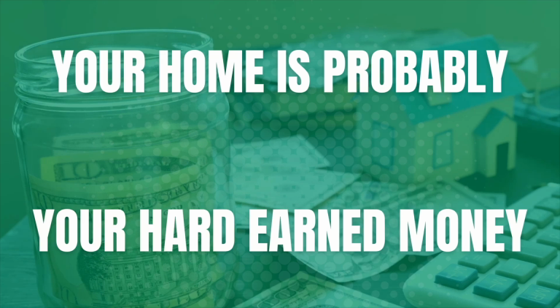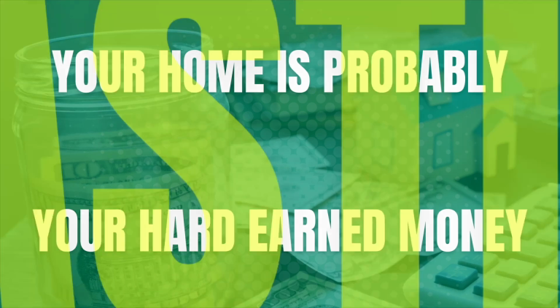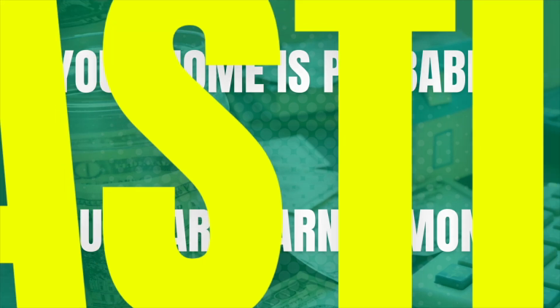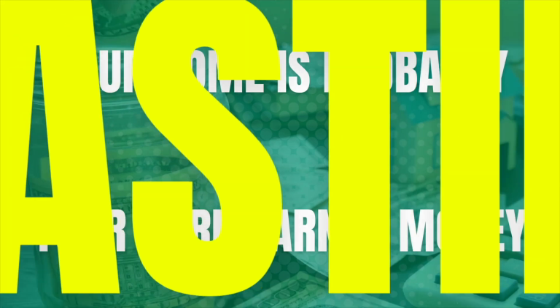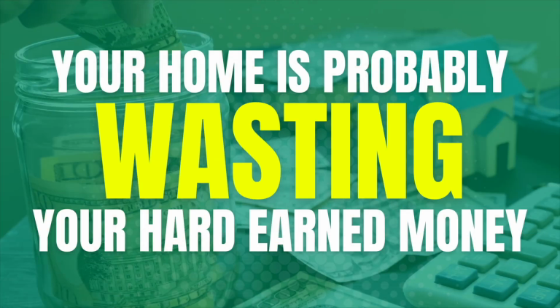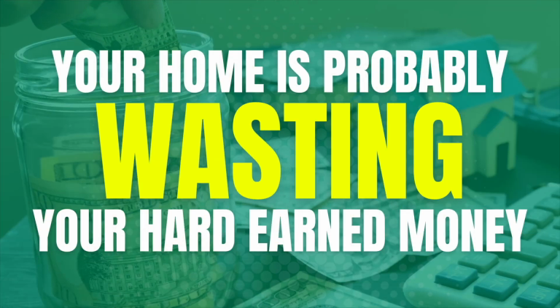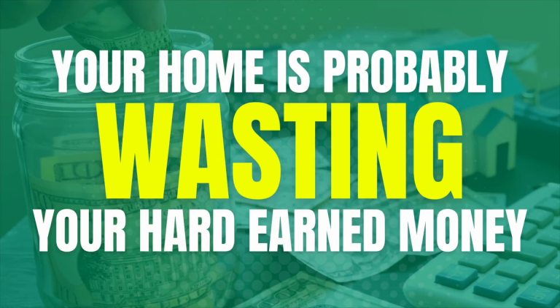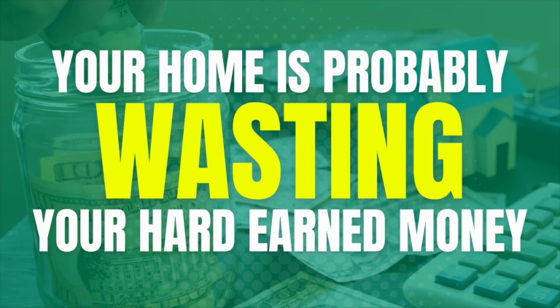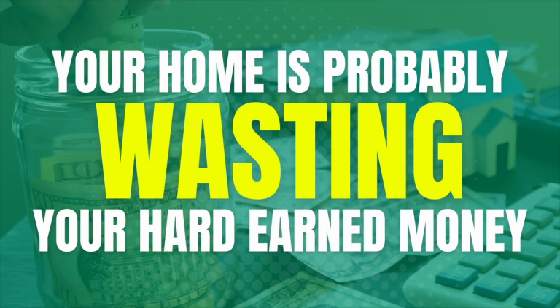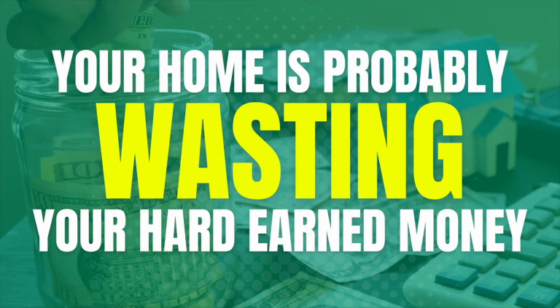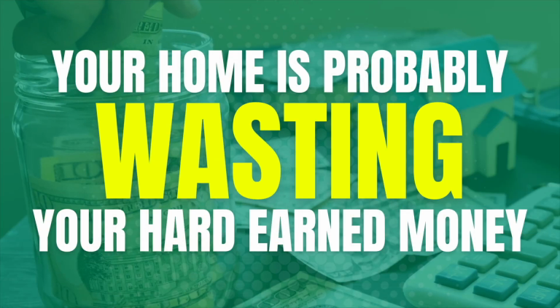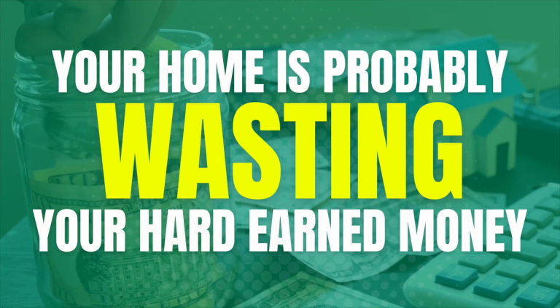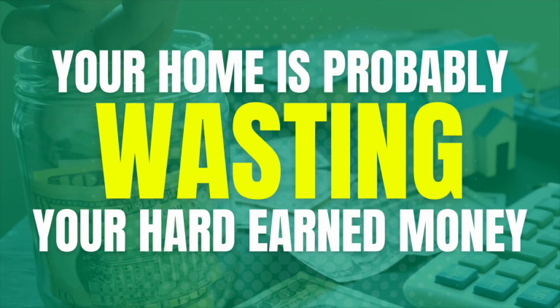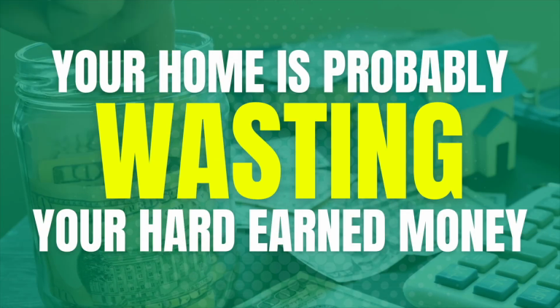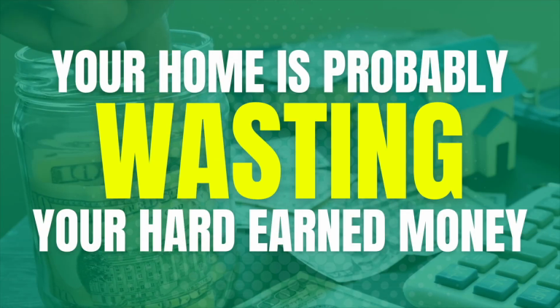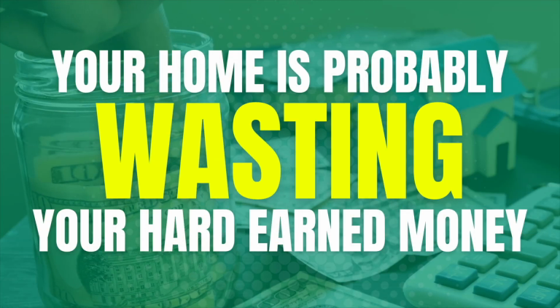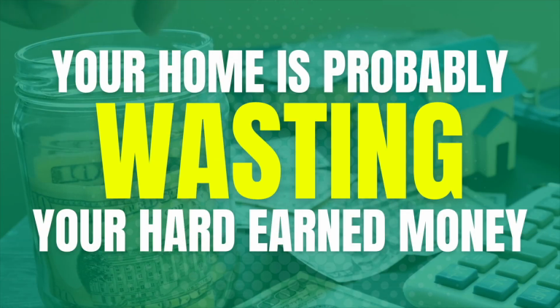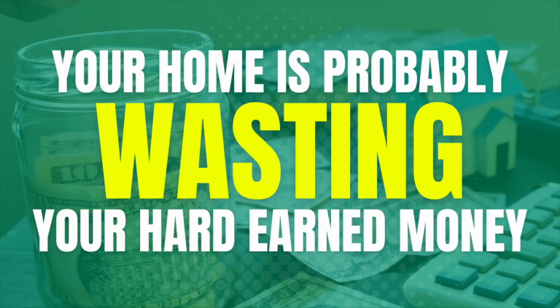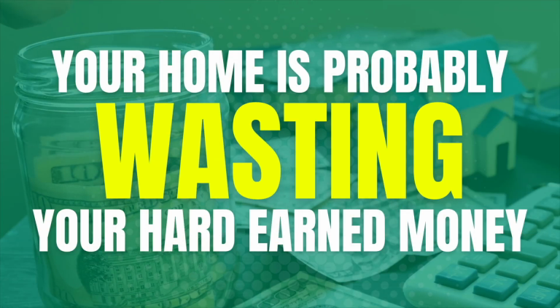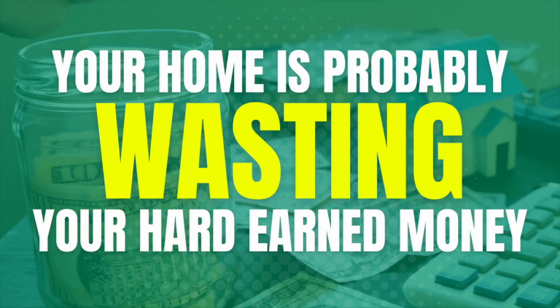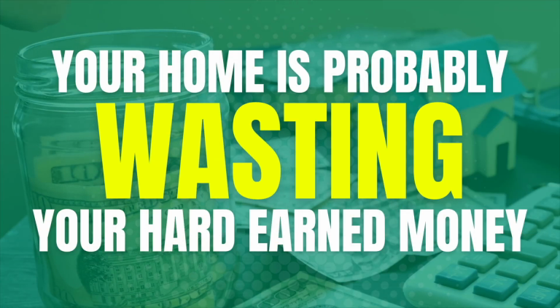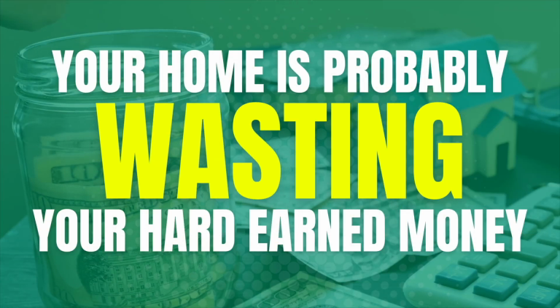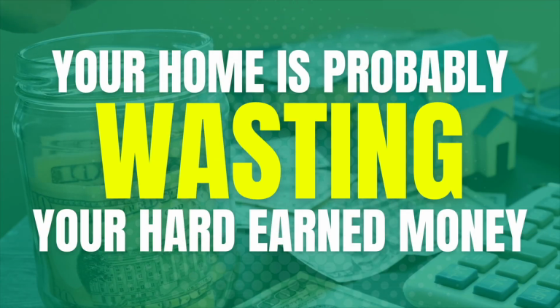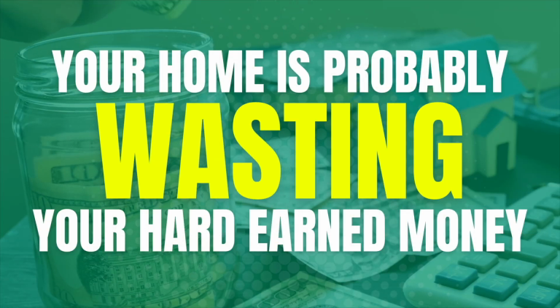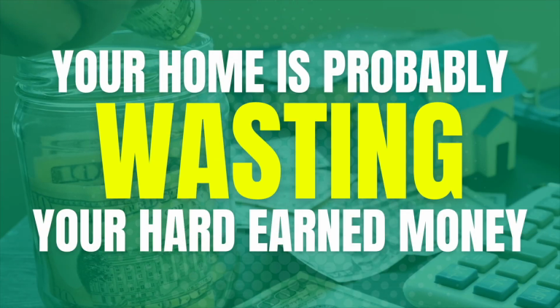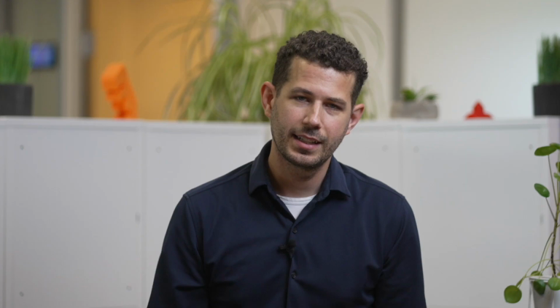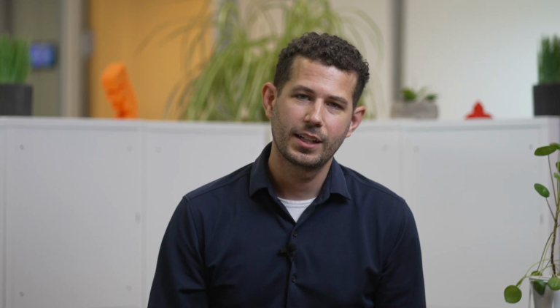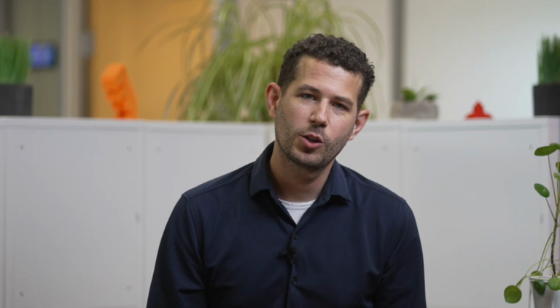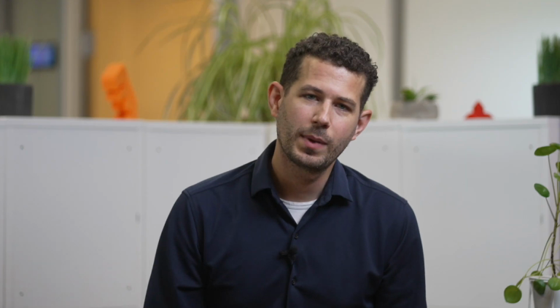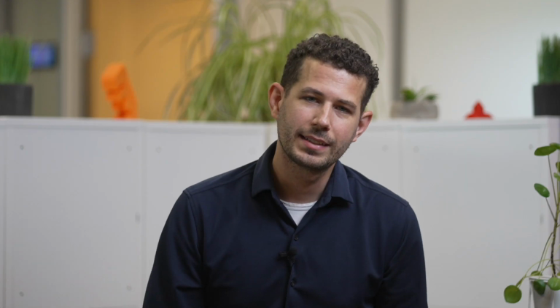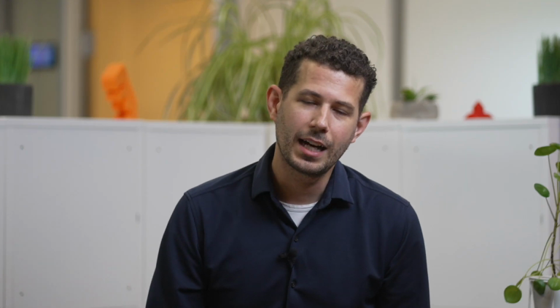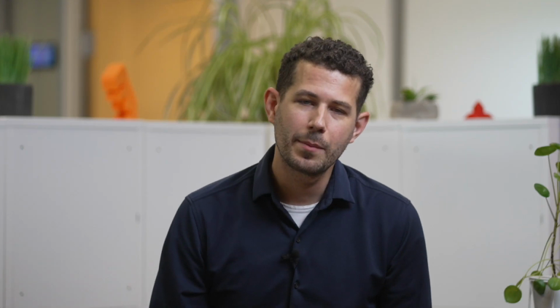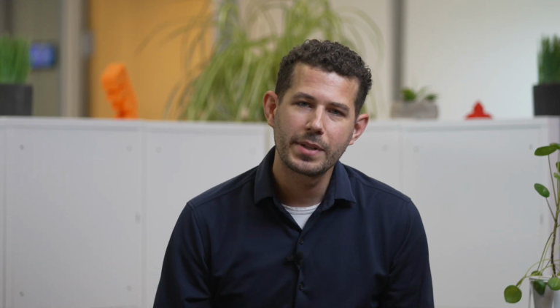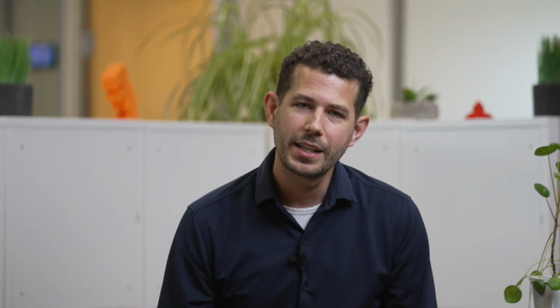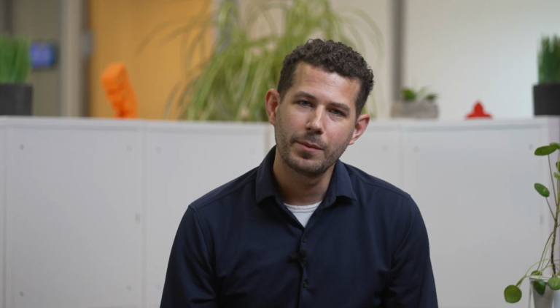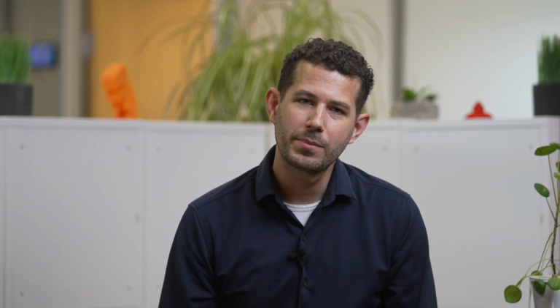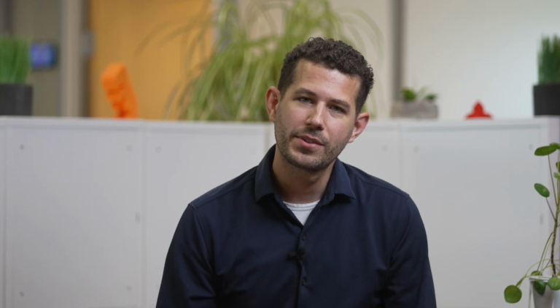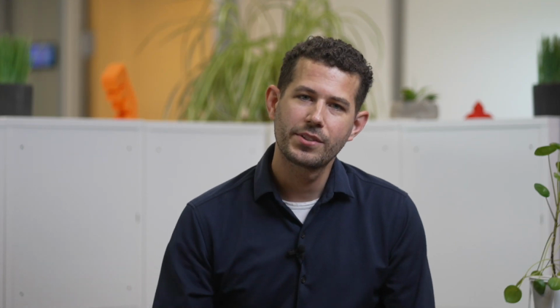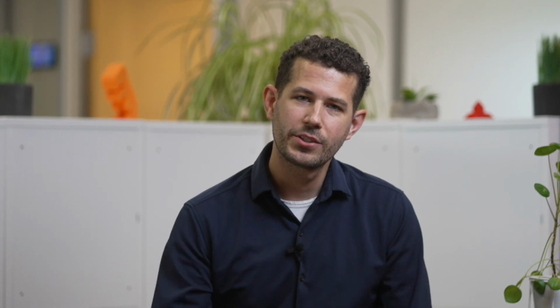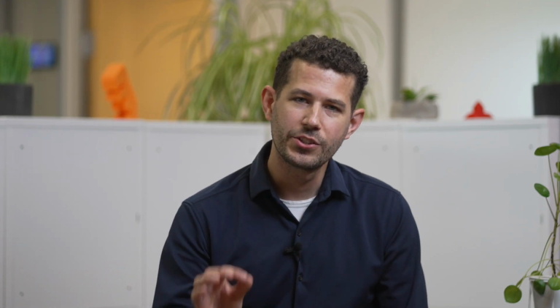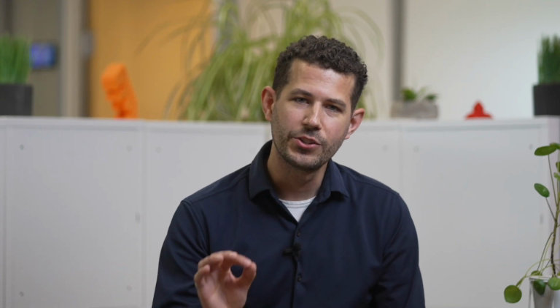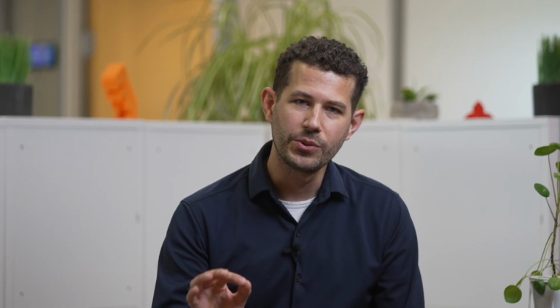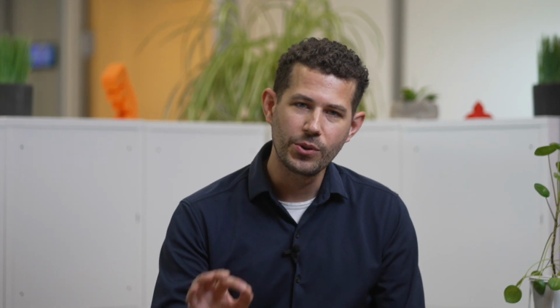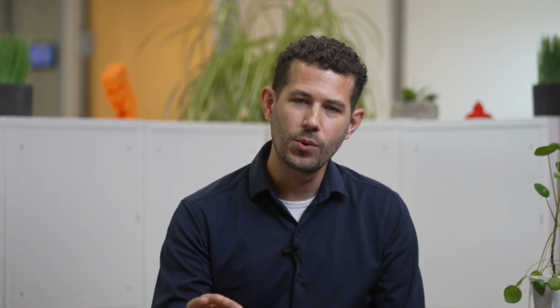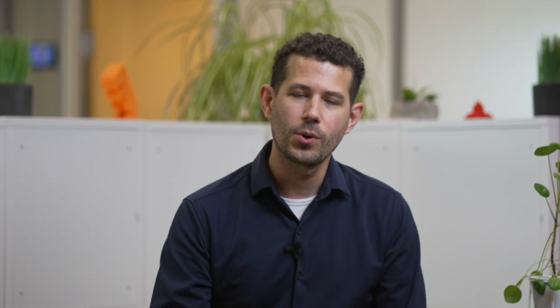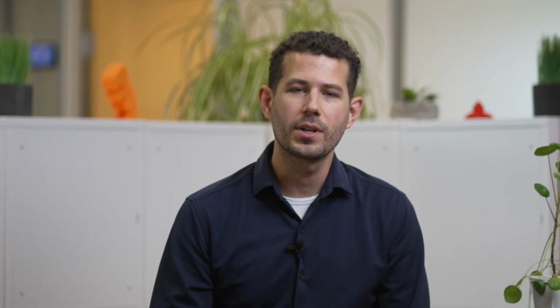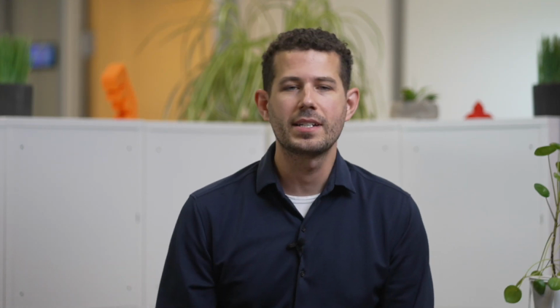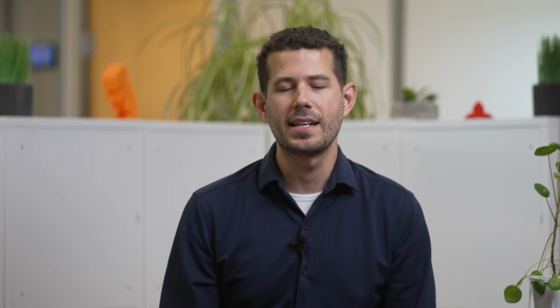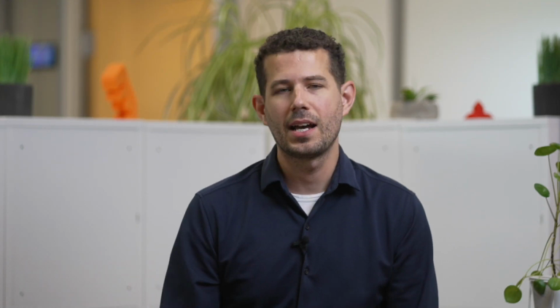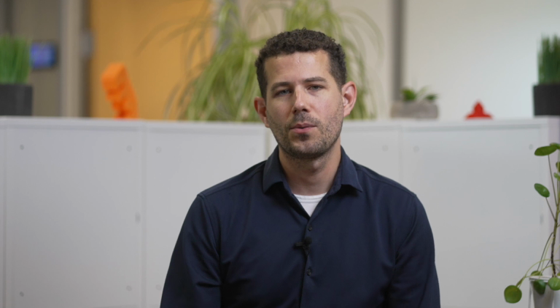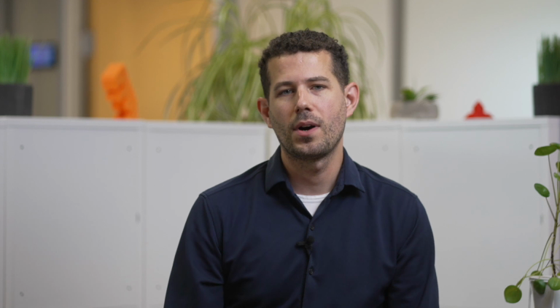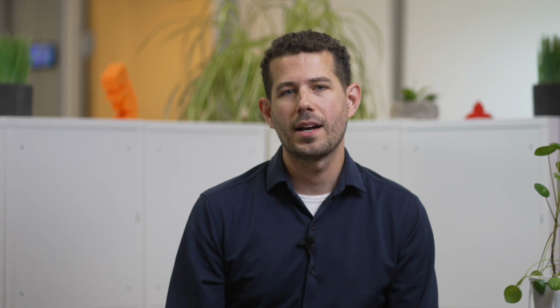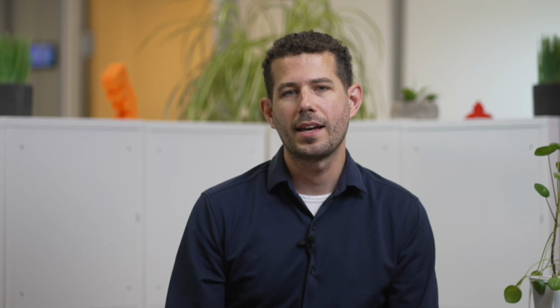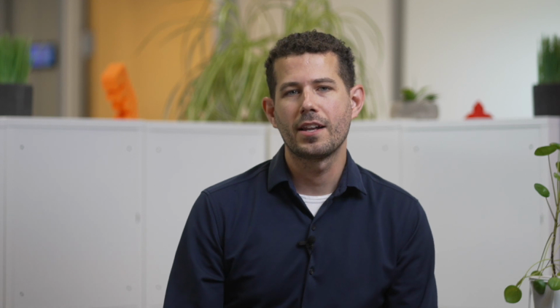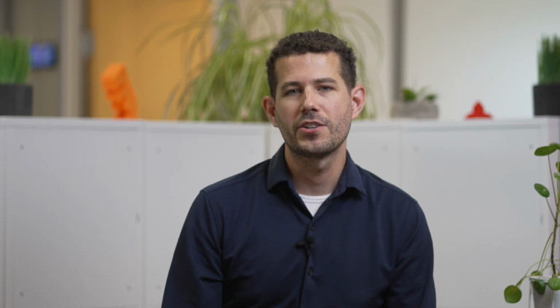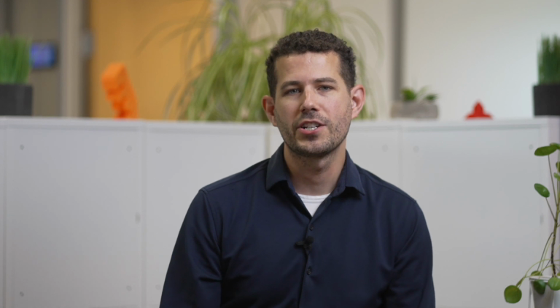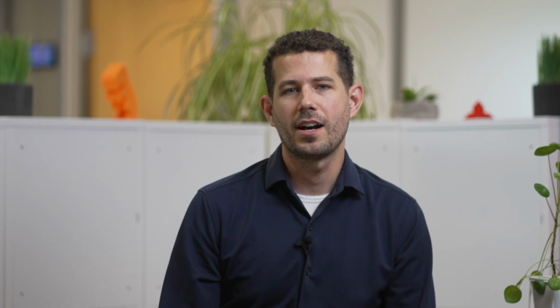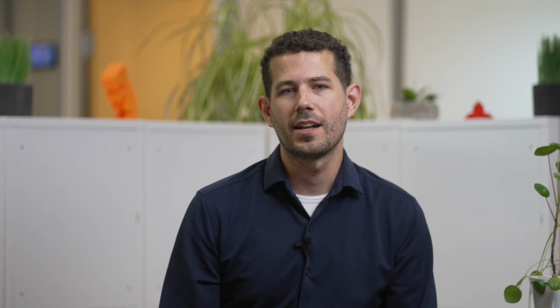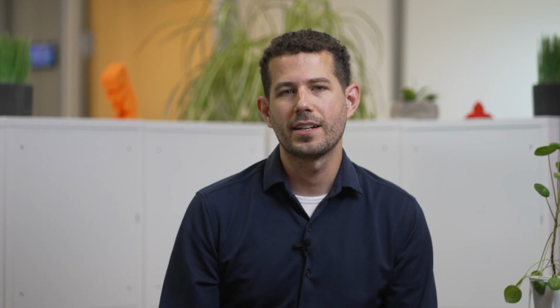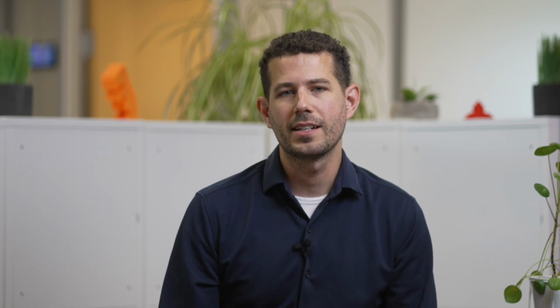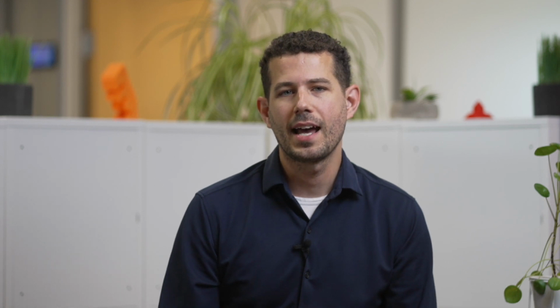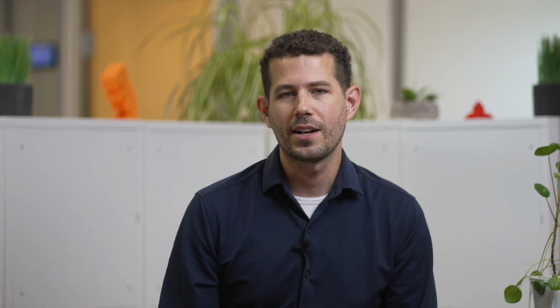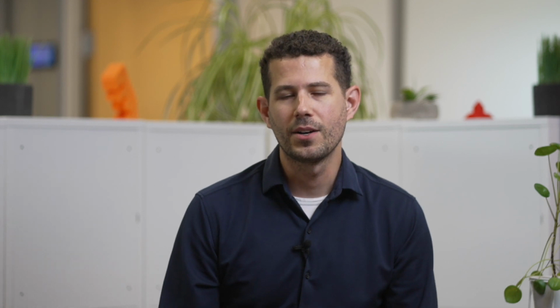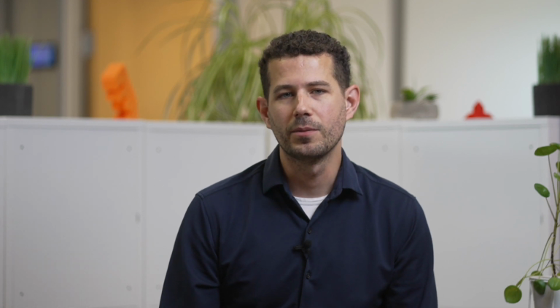Your home is probably wasting your hard-earned money. Here are my top tips to do your DIY energy audit at home.